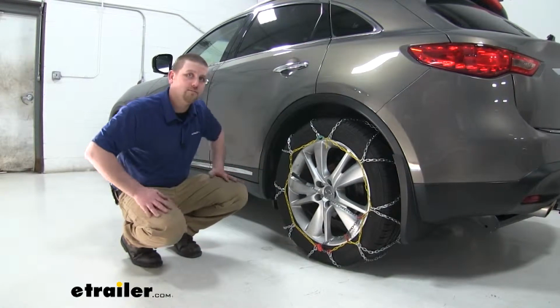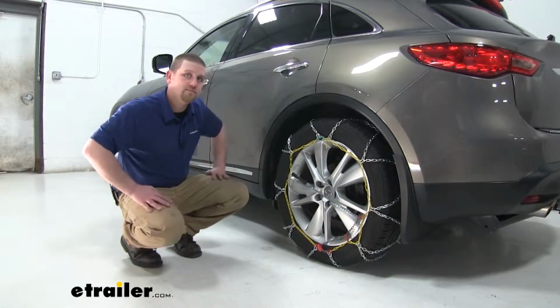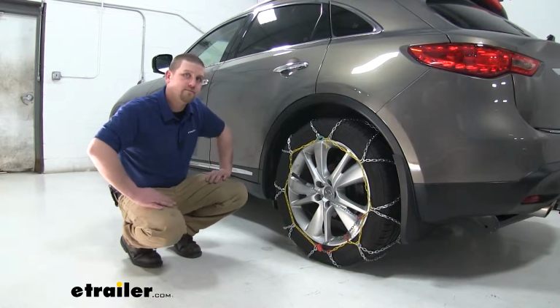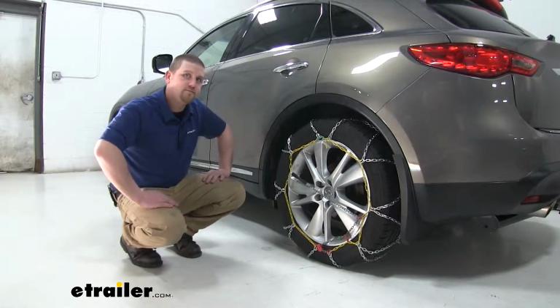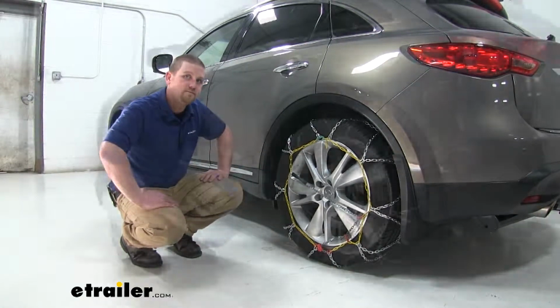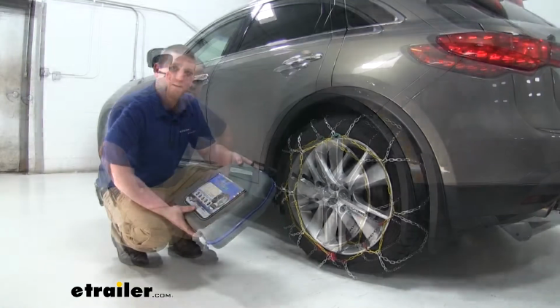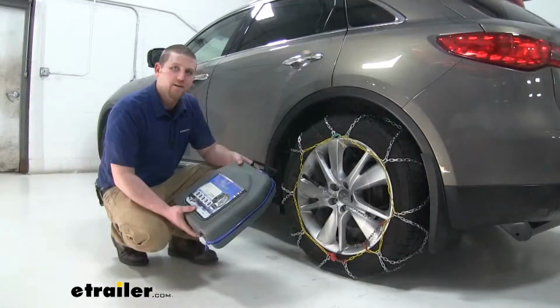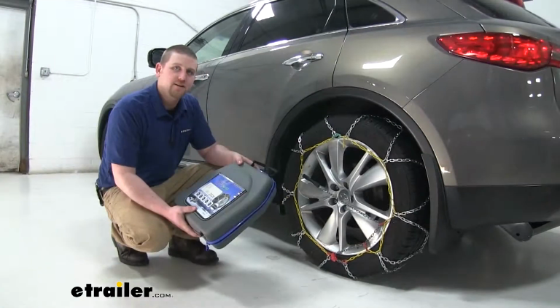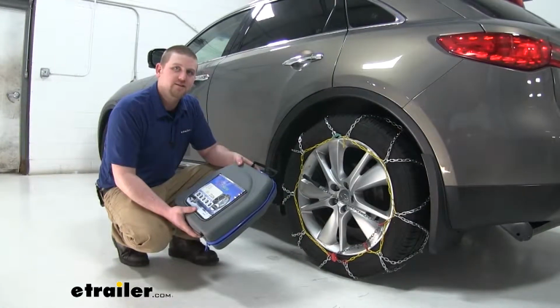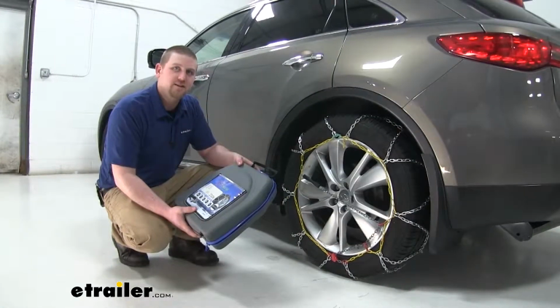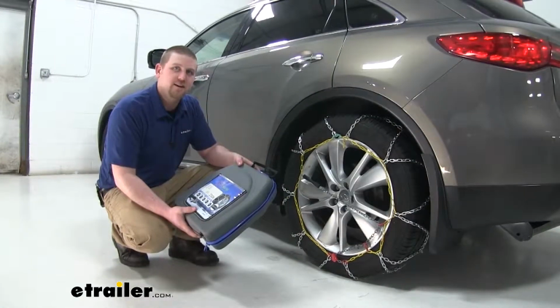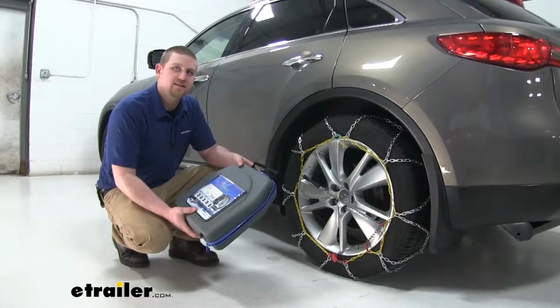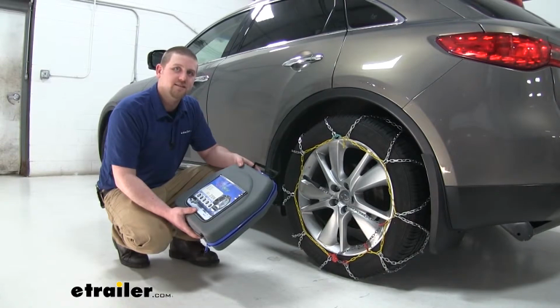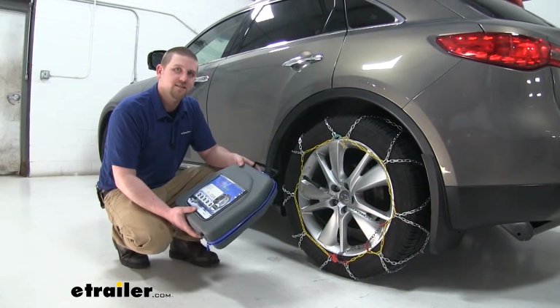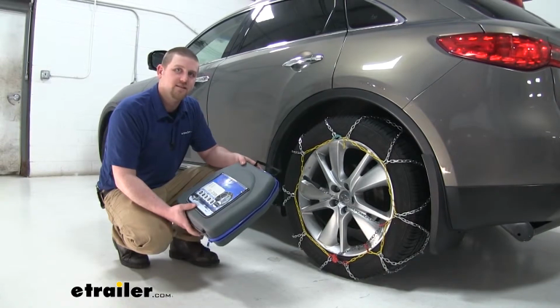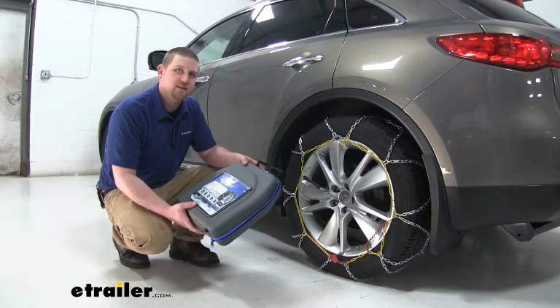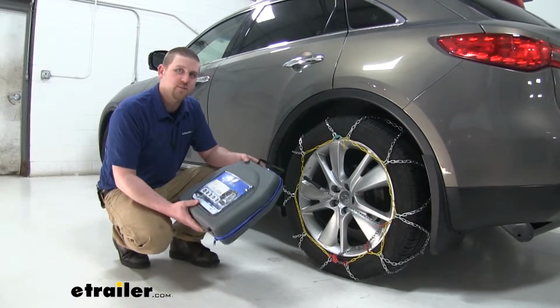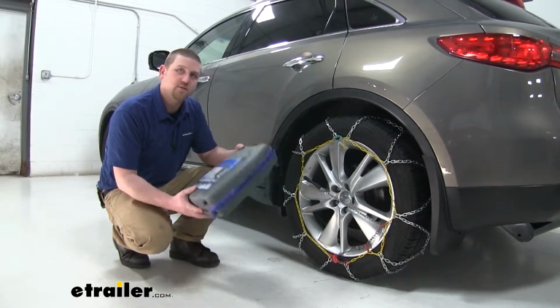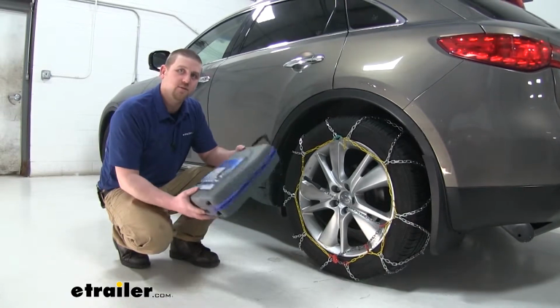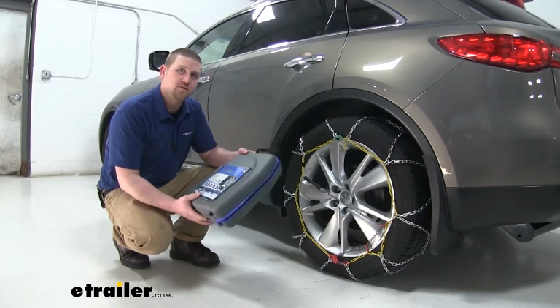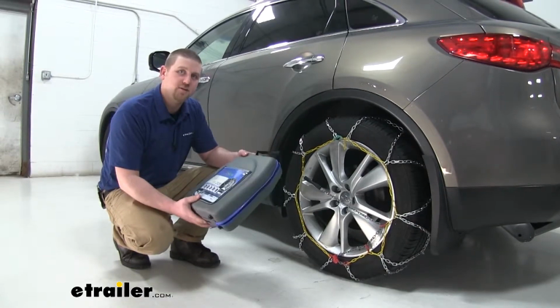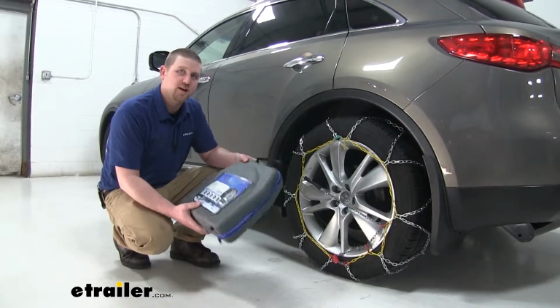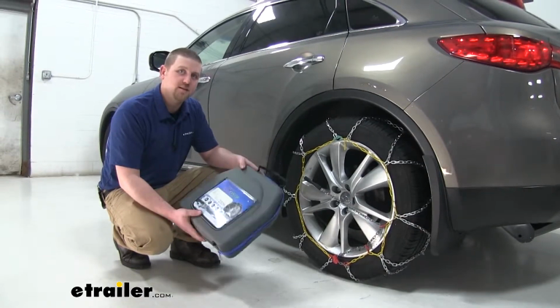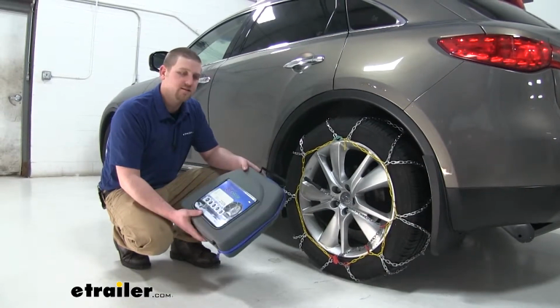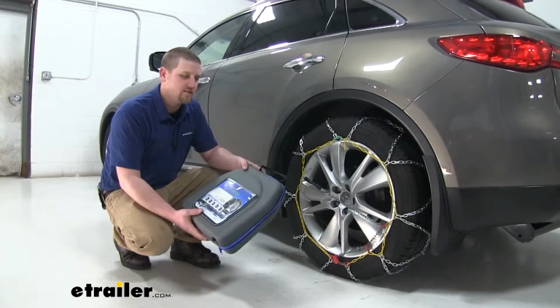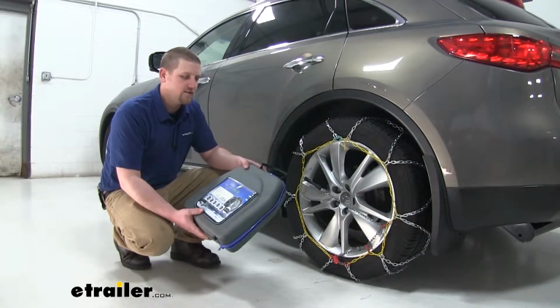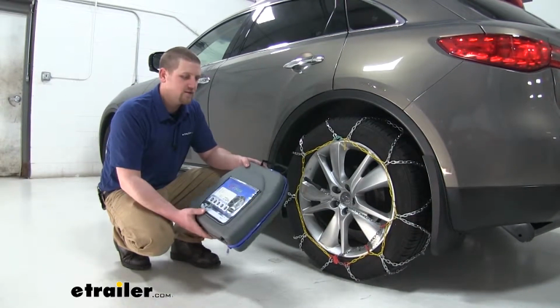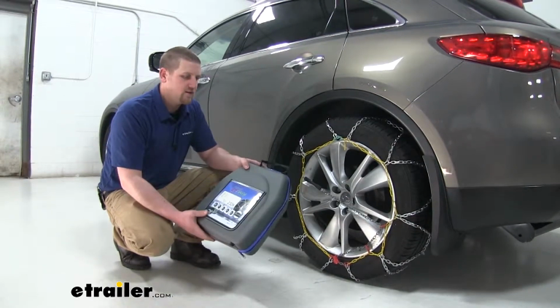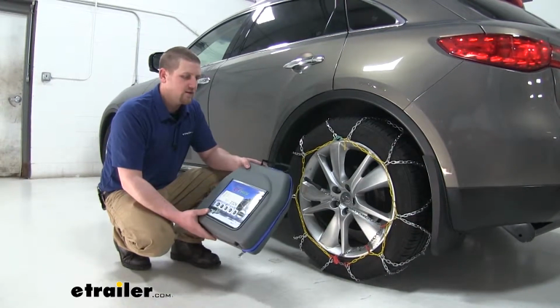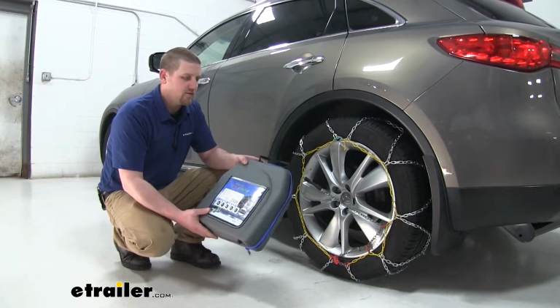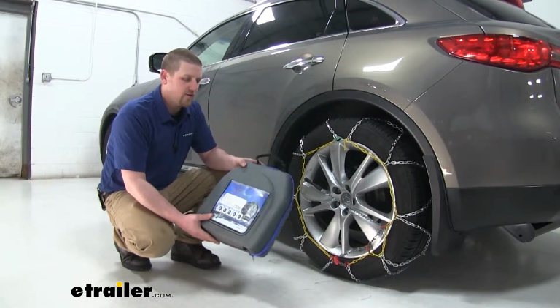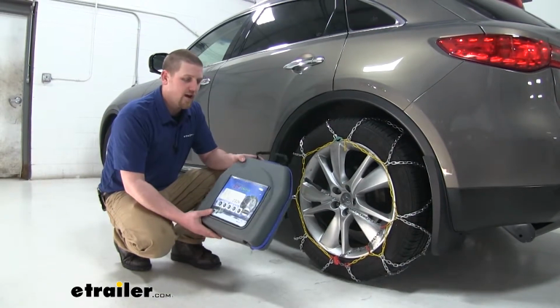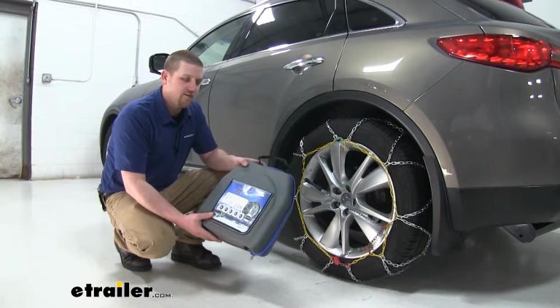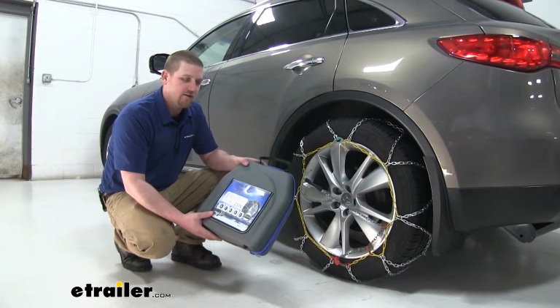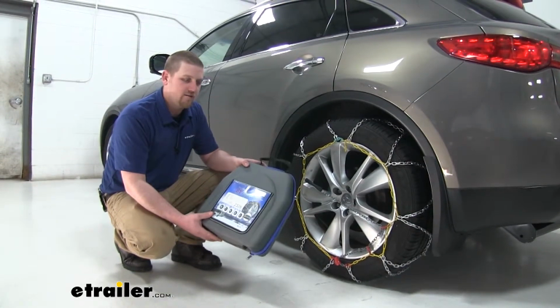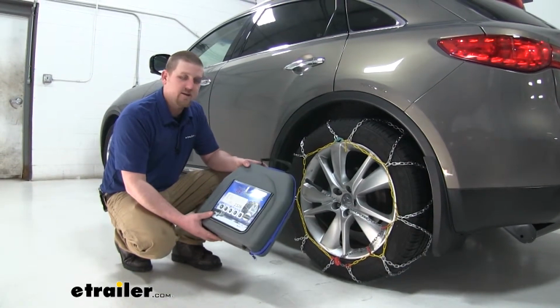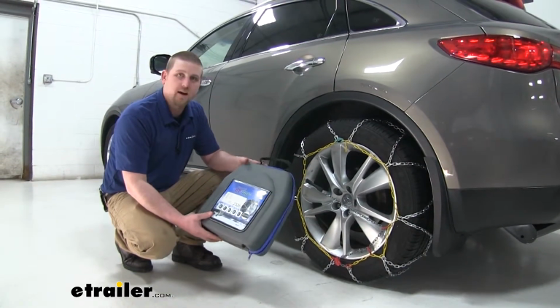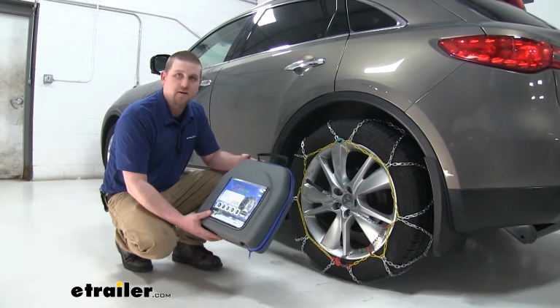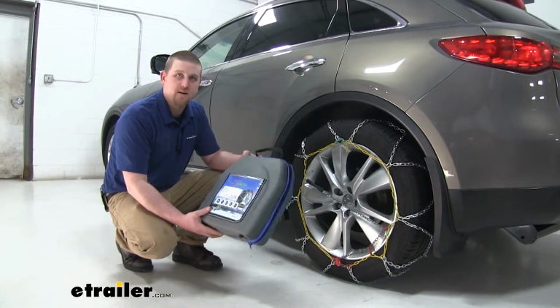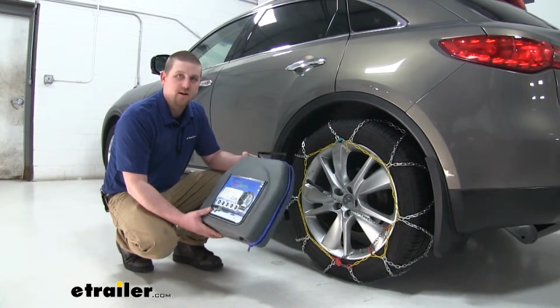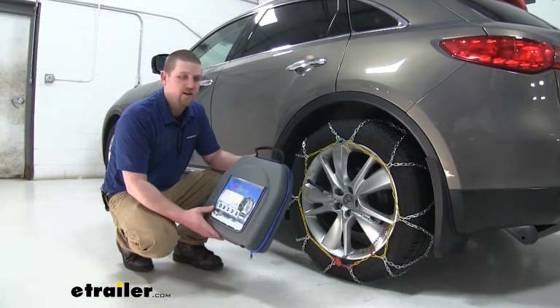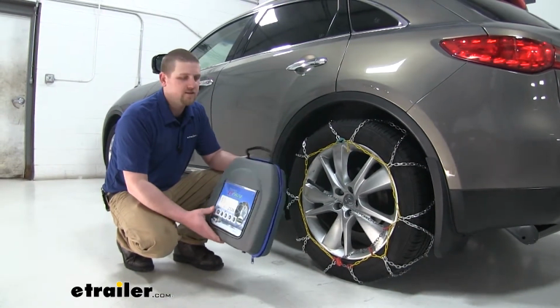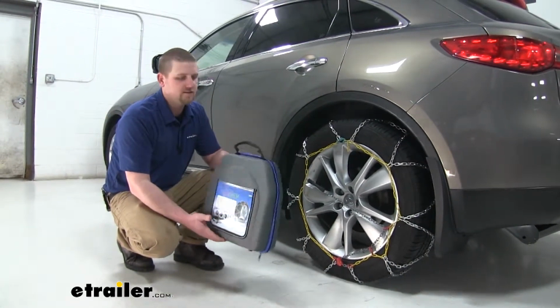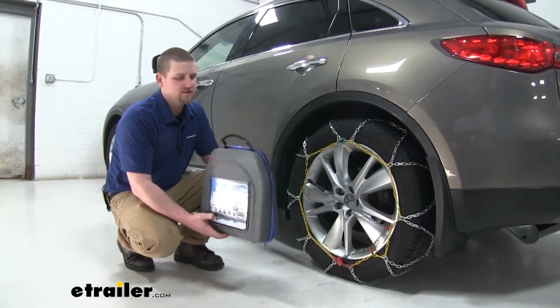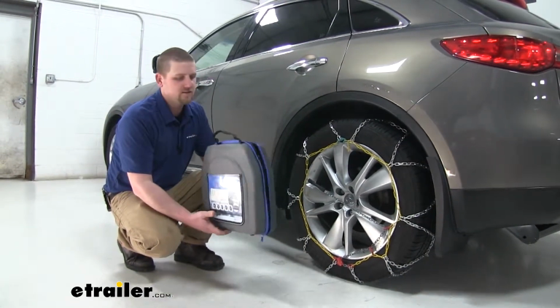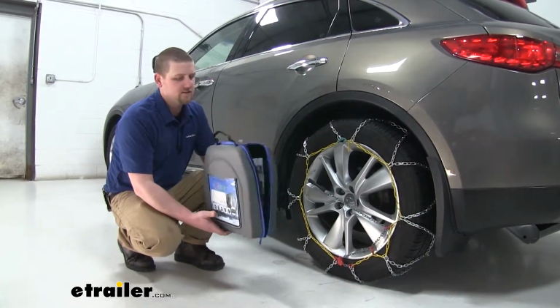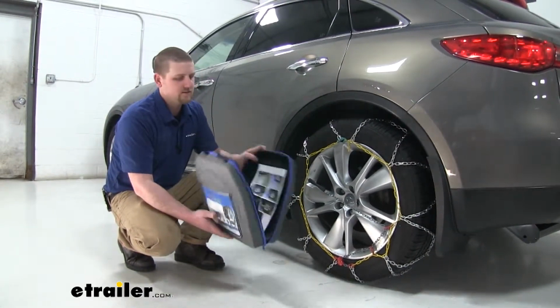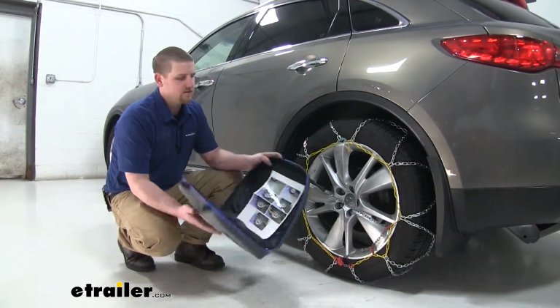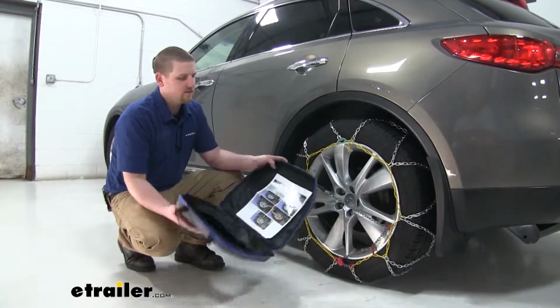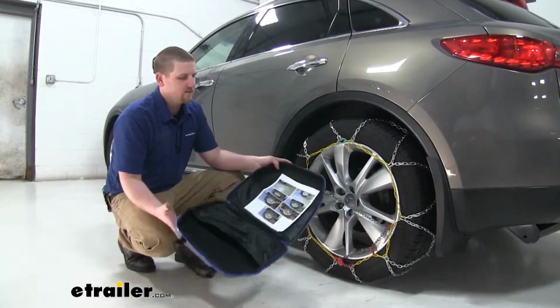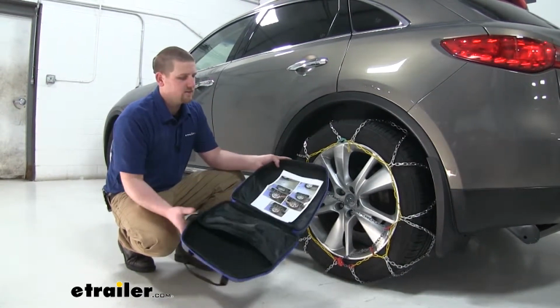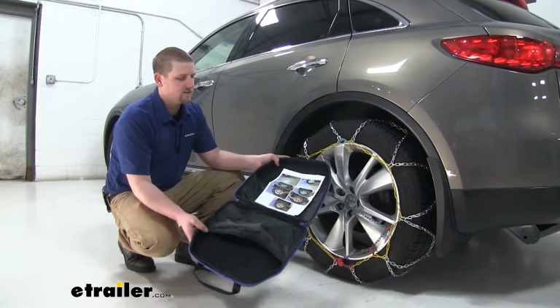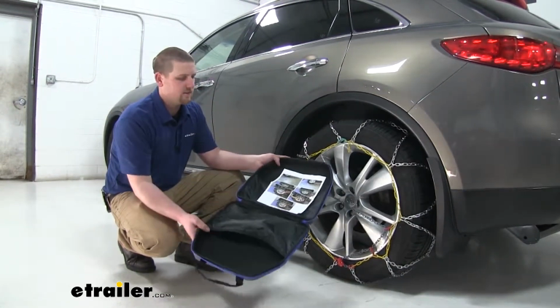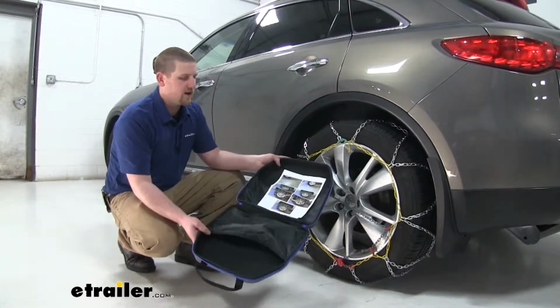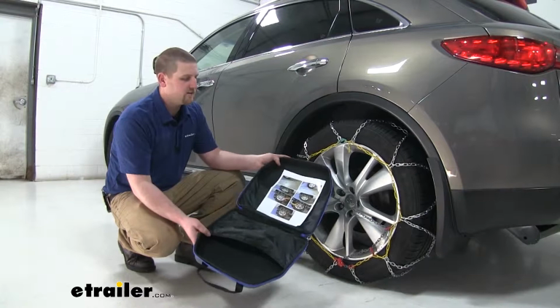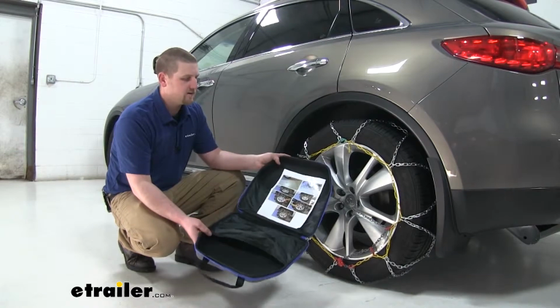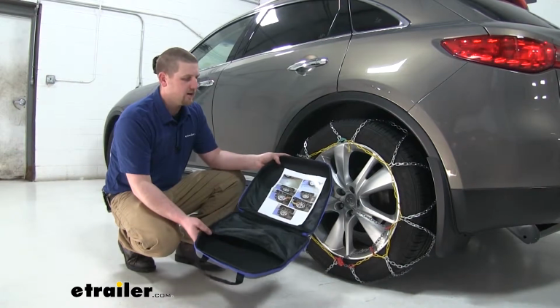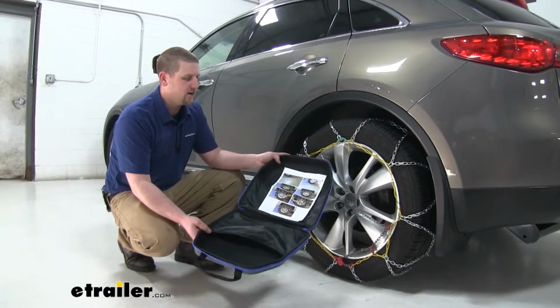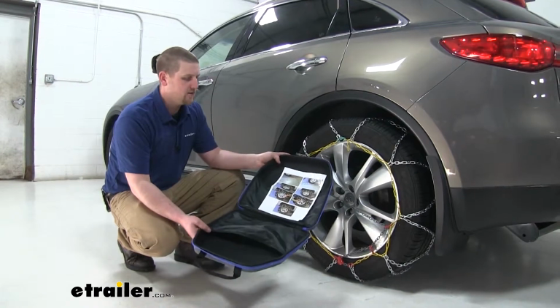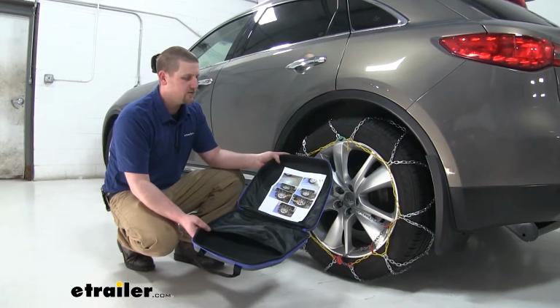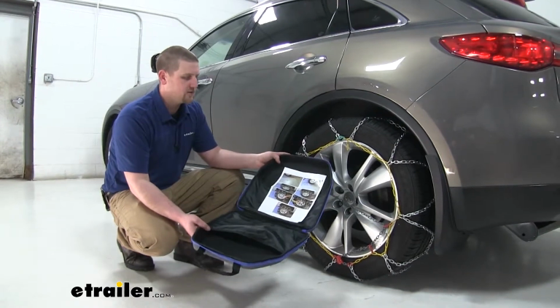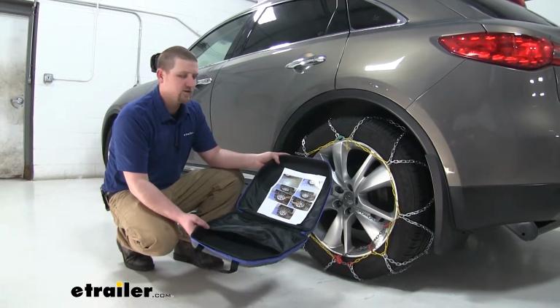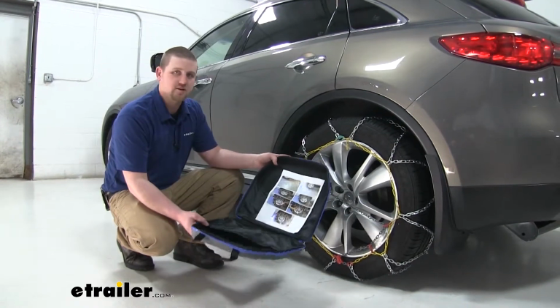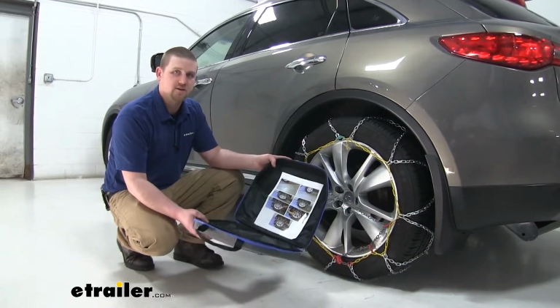Each kit comes with two chains, a very heavy-duty carrying case, and some nice instructions.